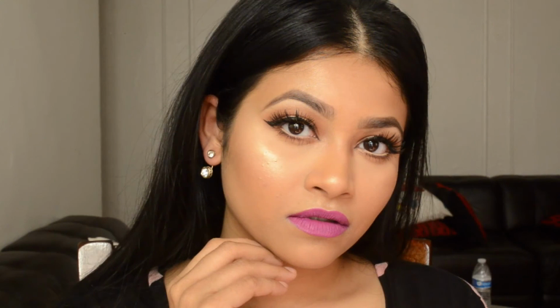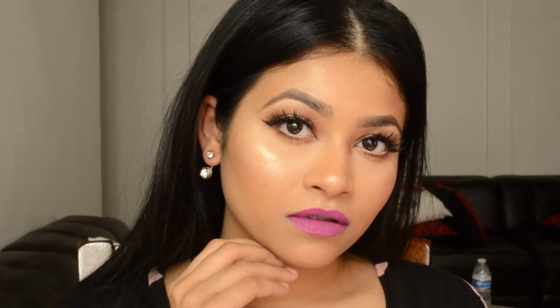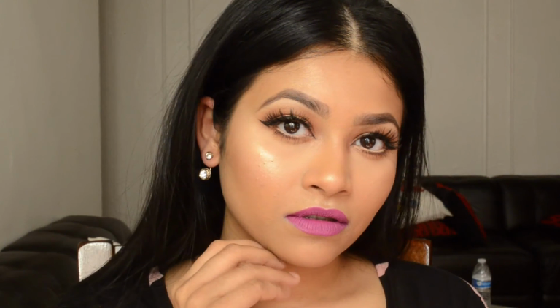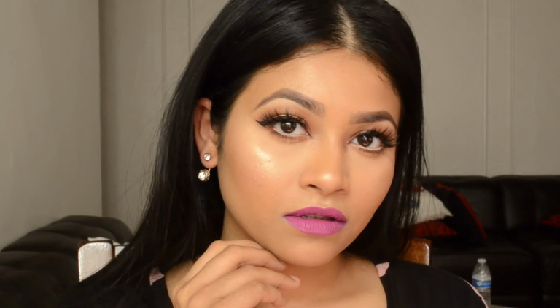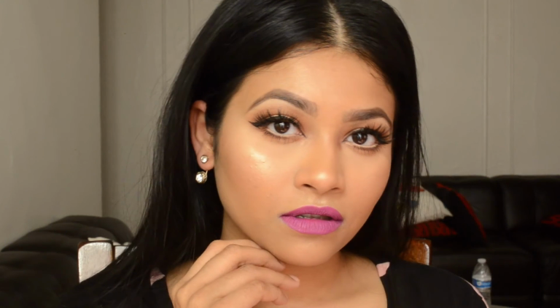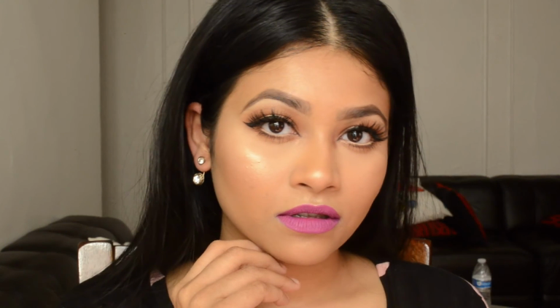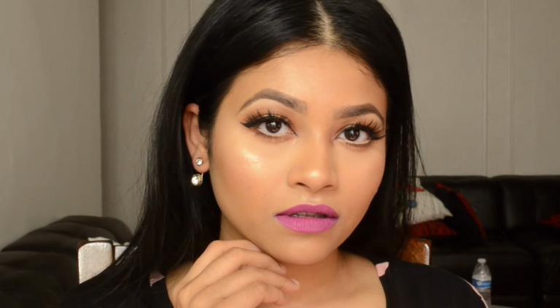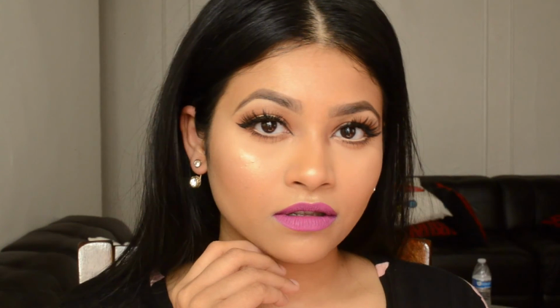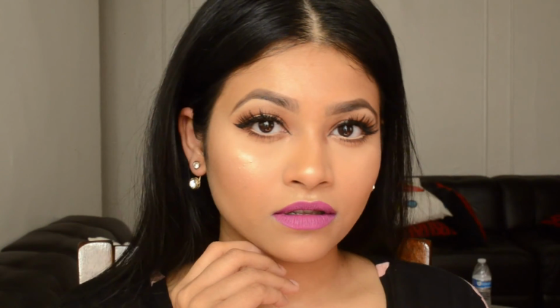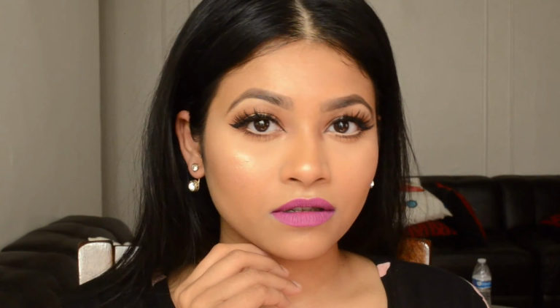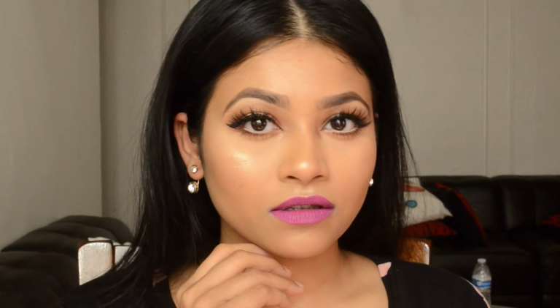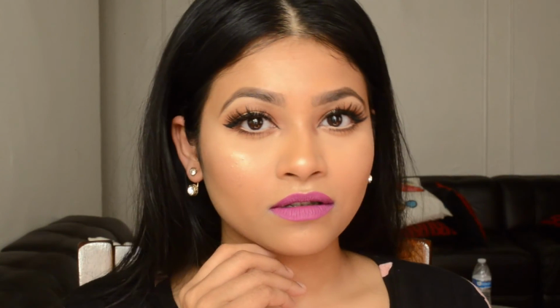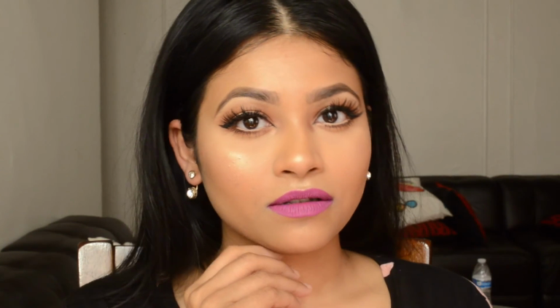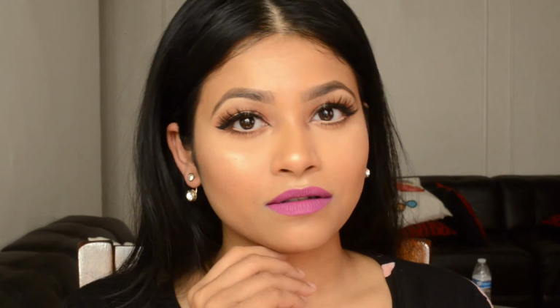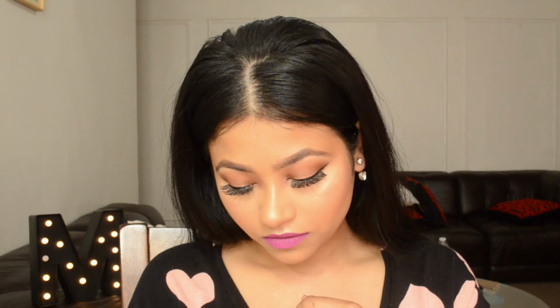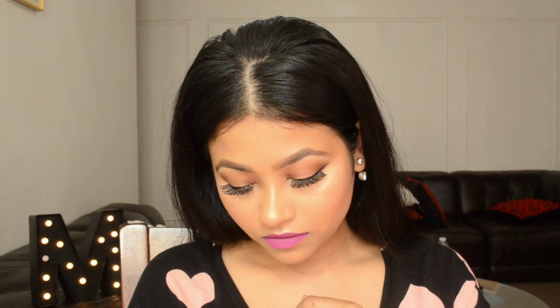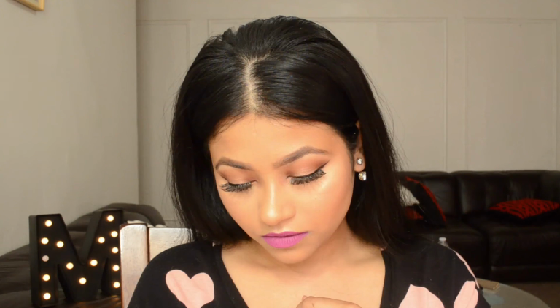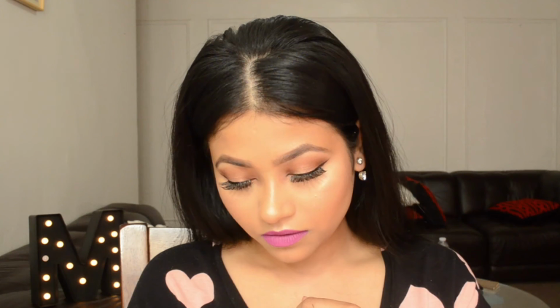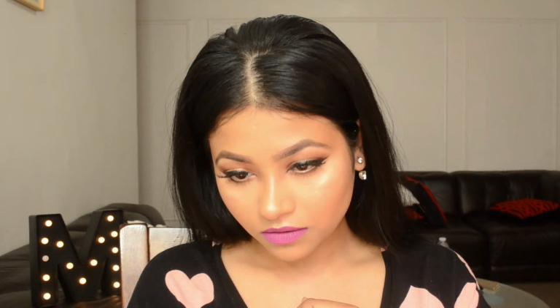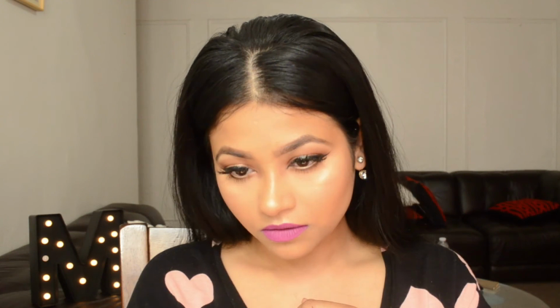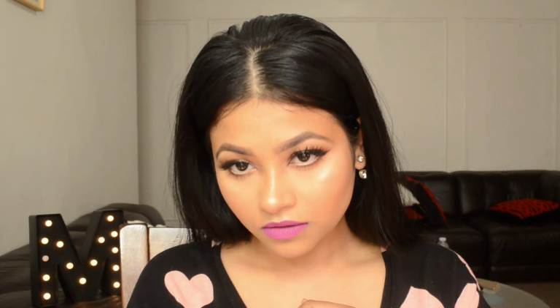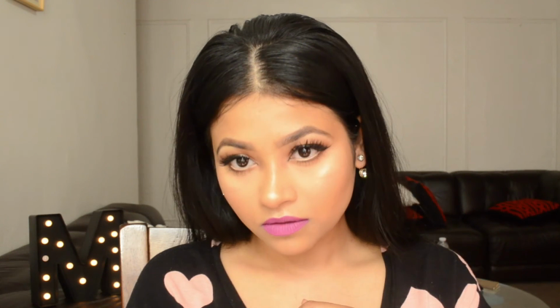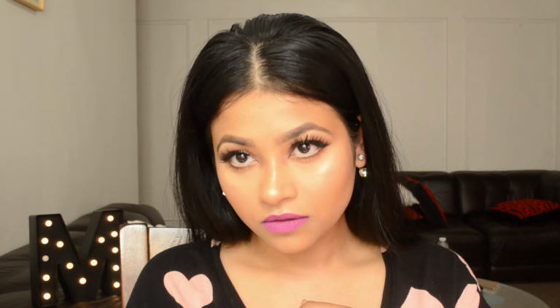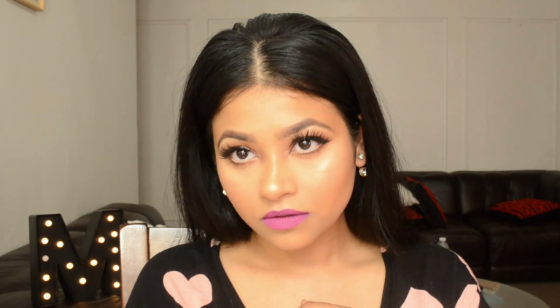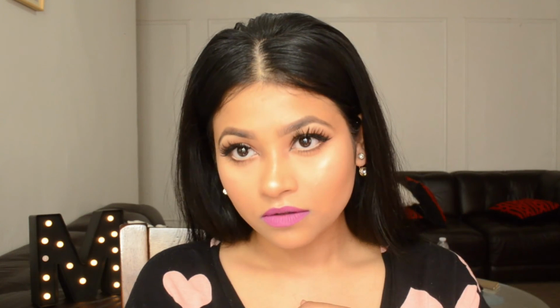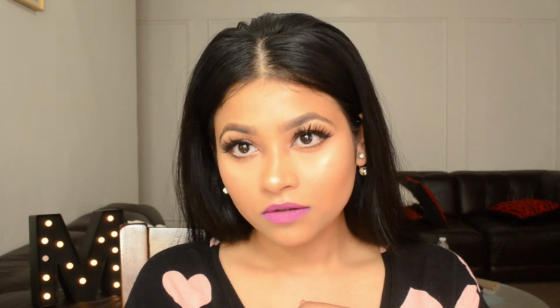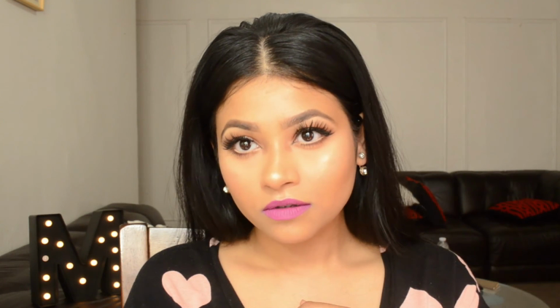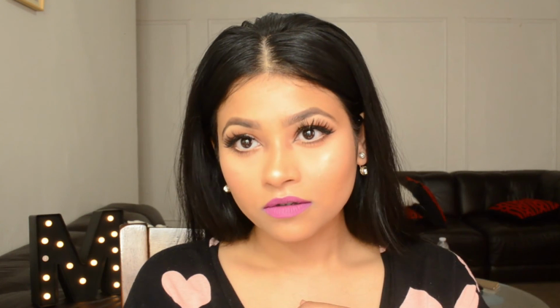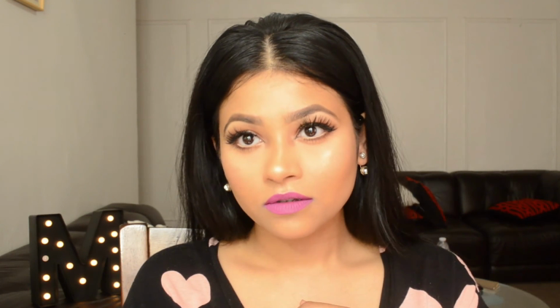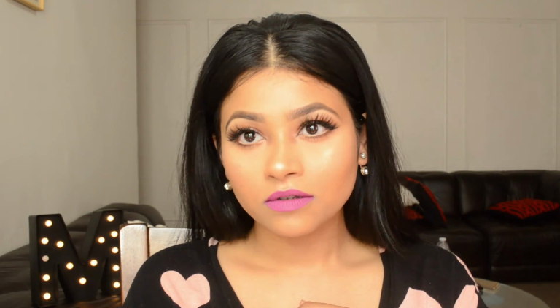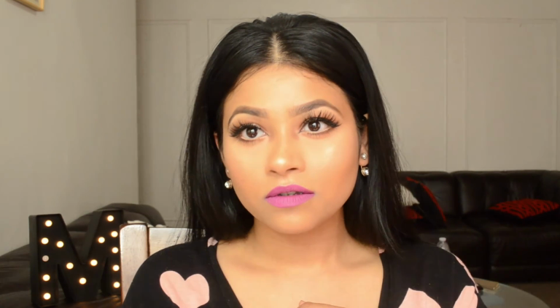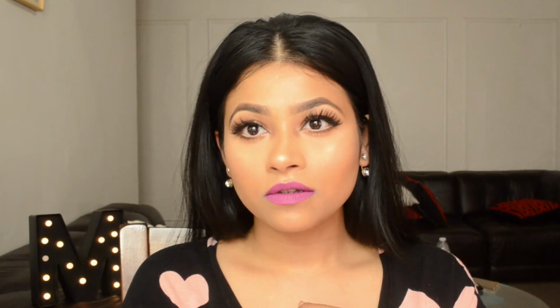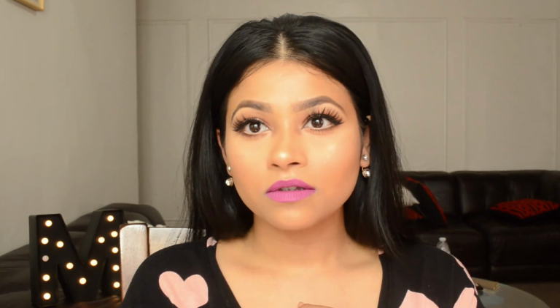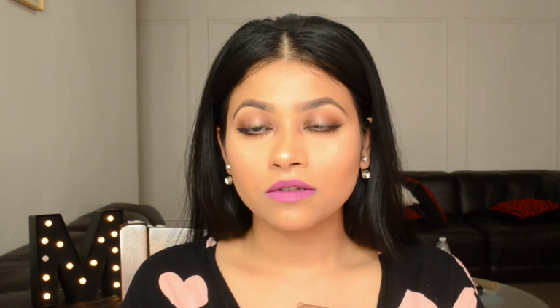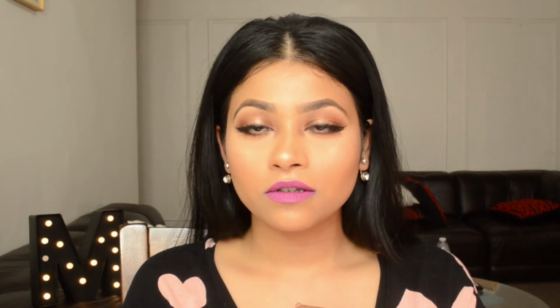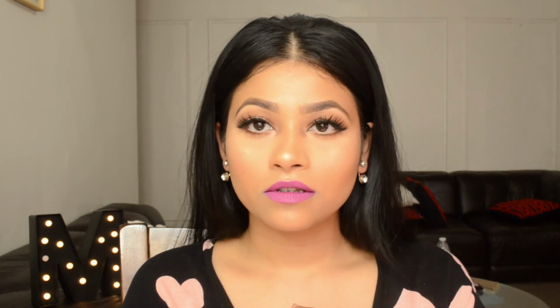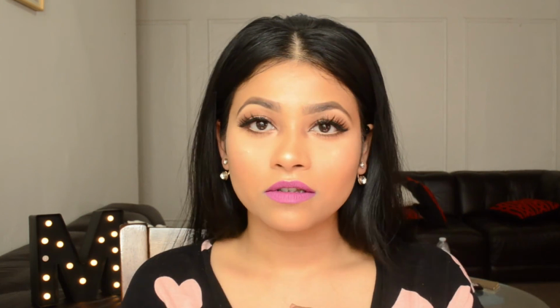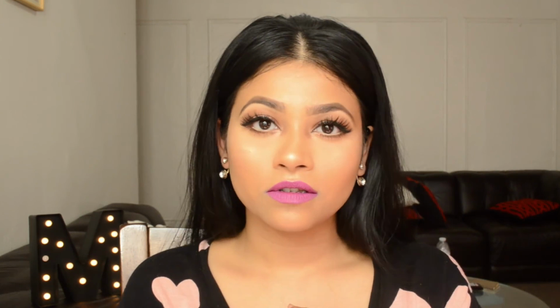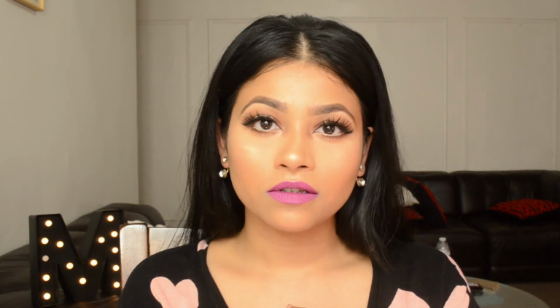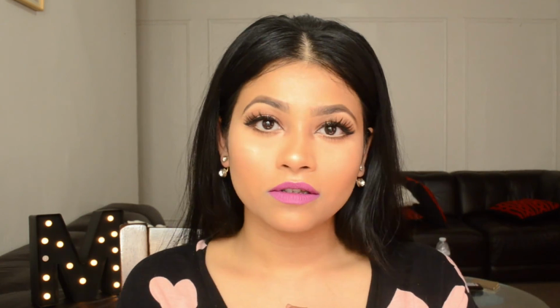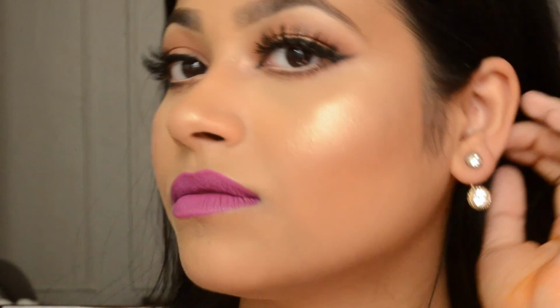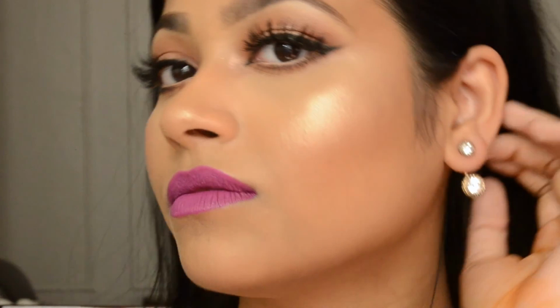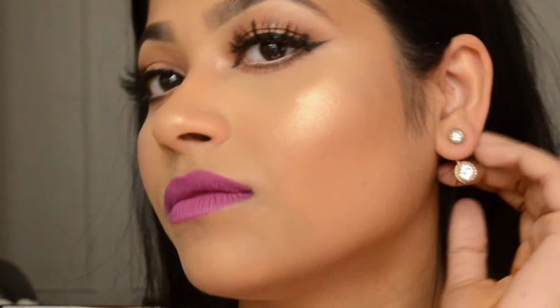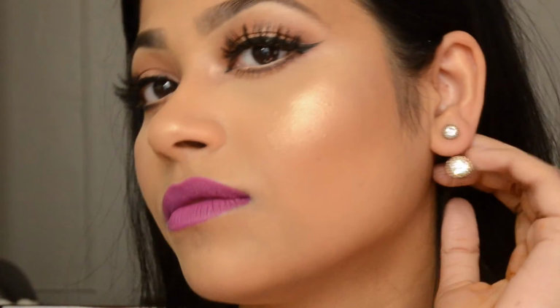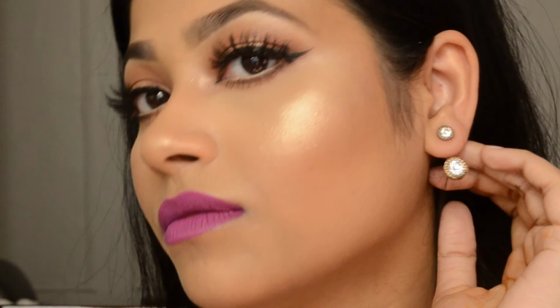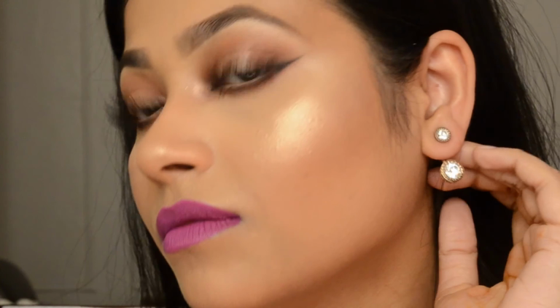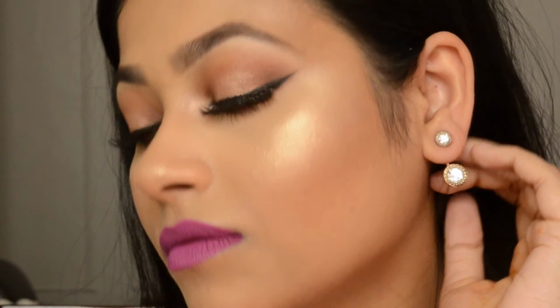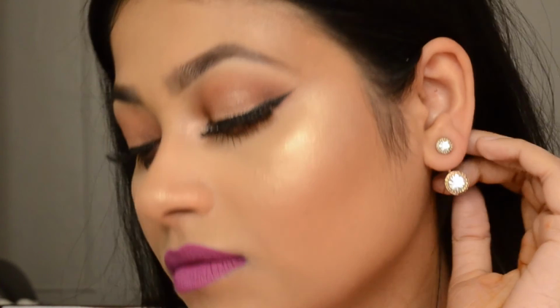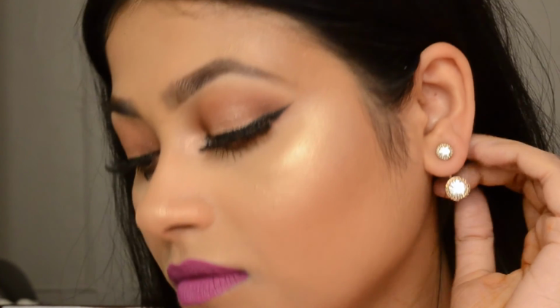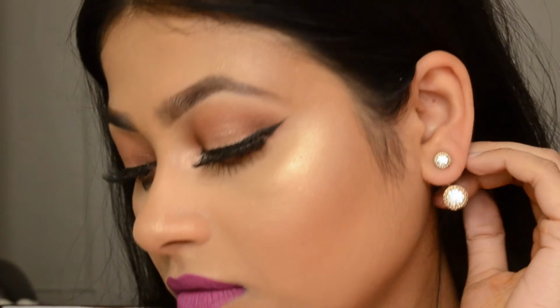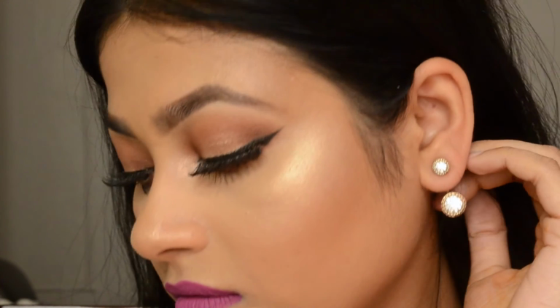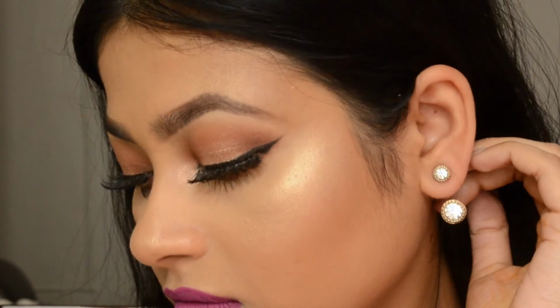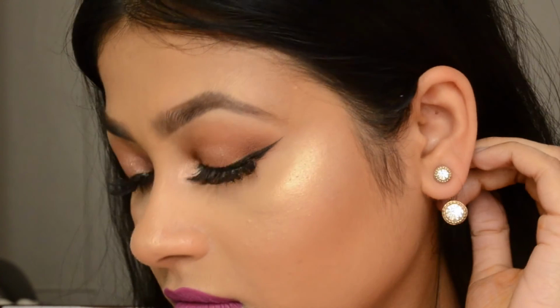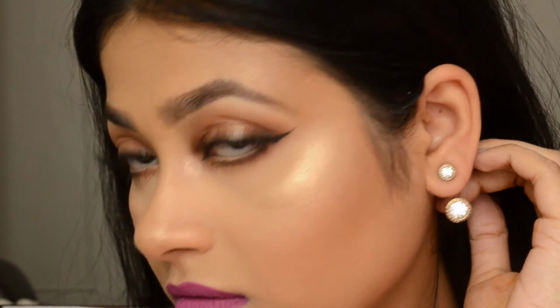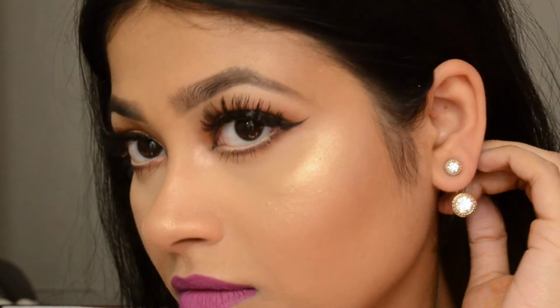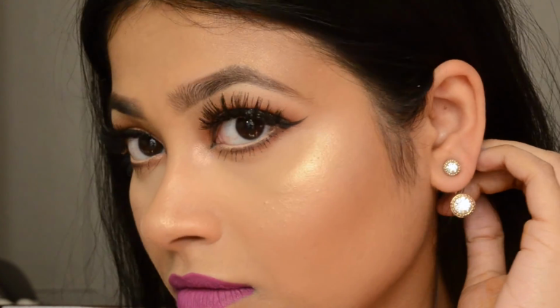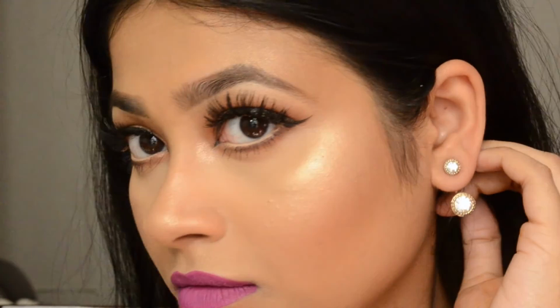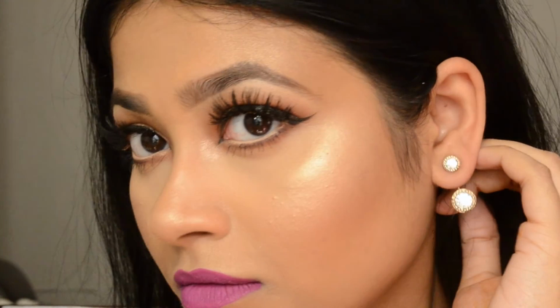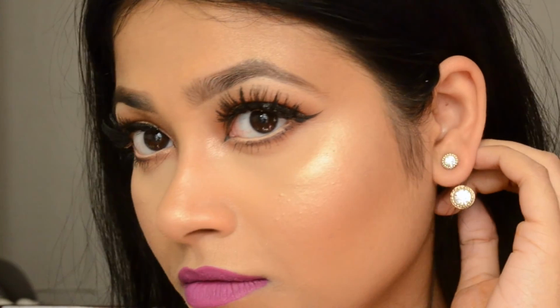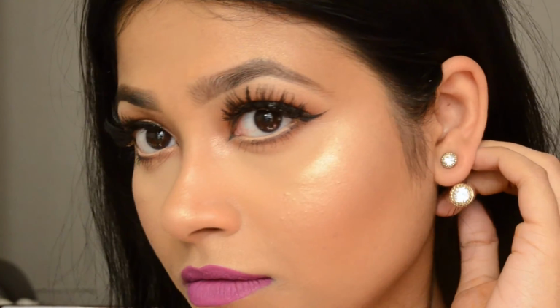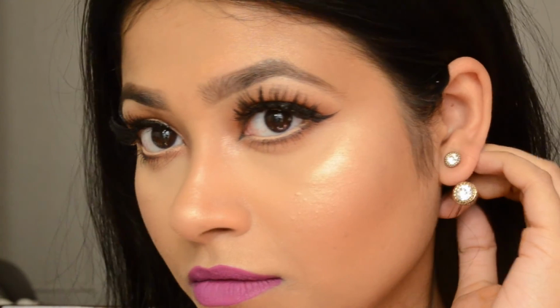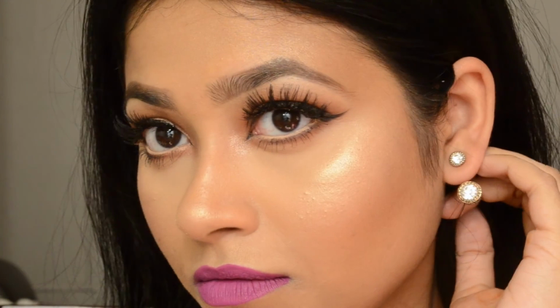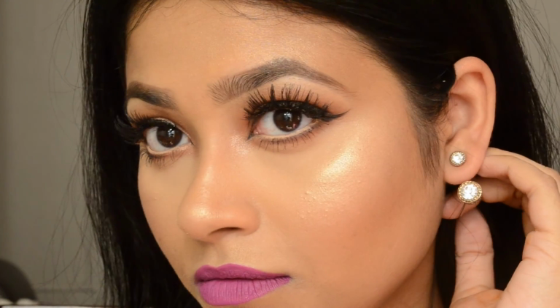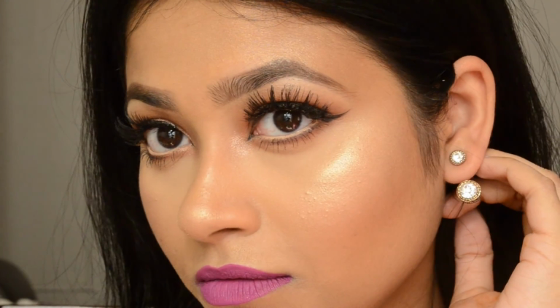Thank you so much for watching — I'll talk to you guys later, bye!